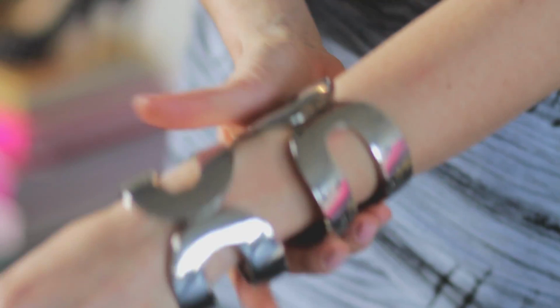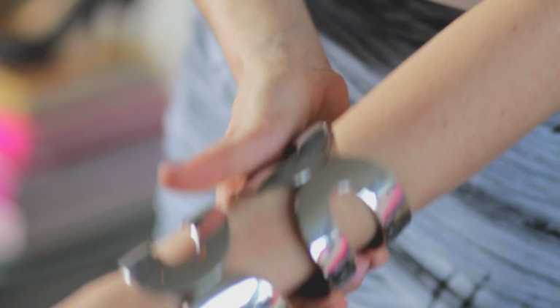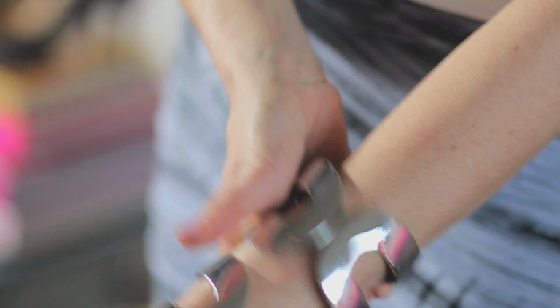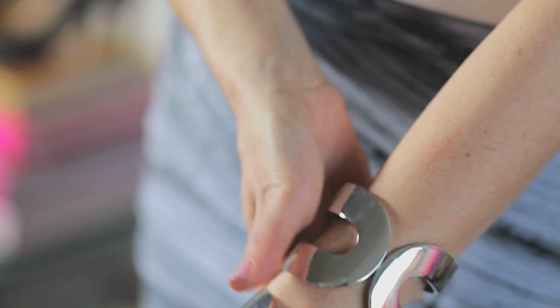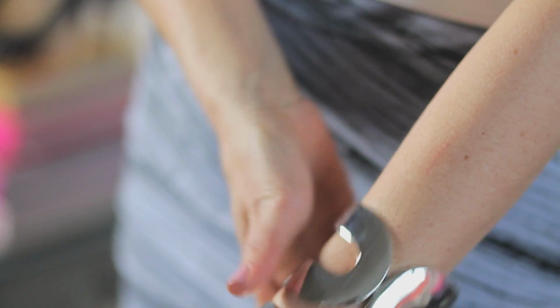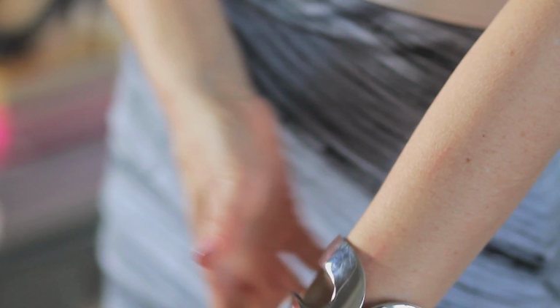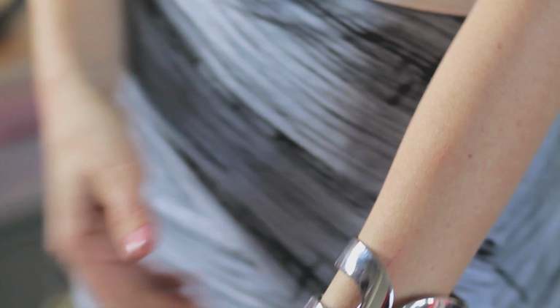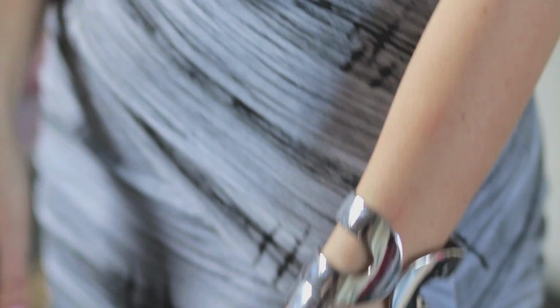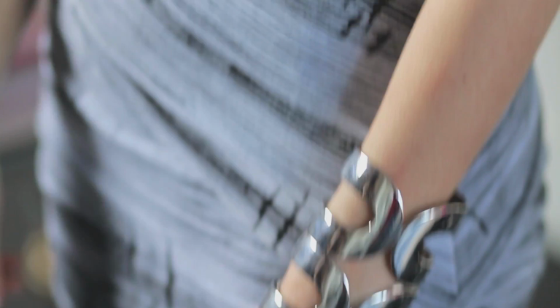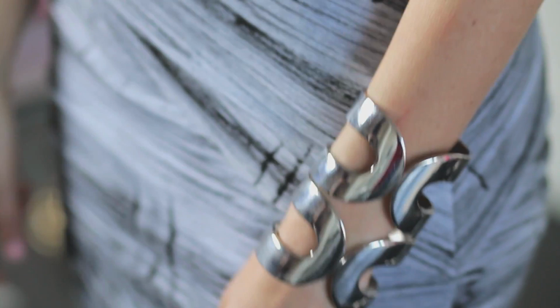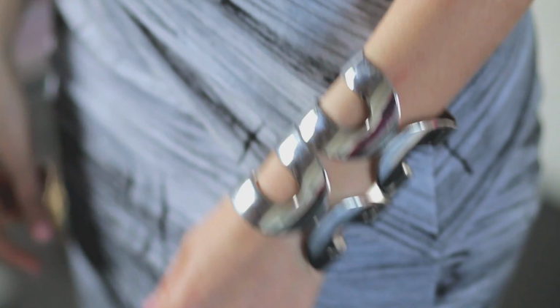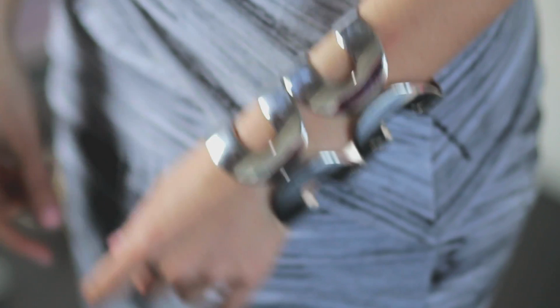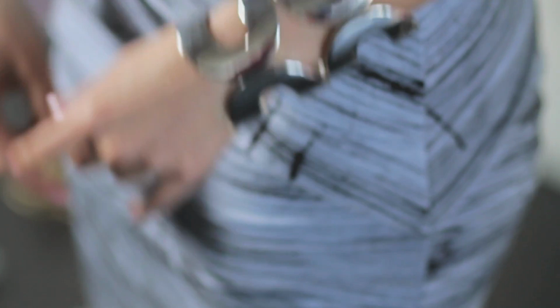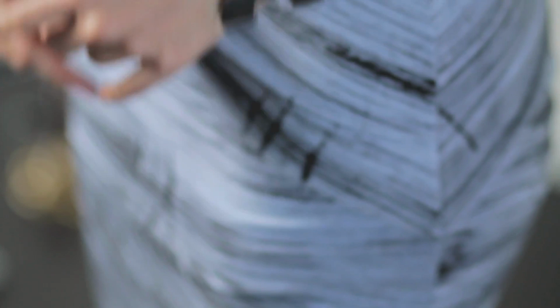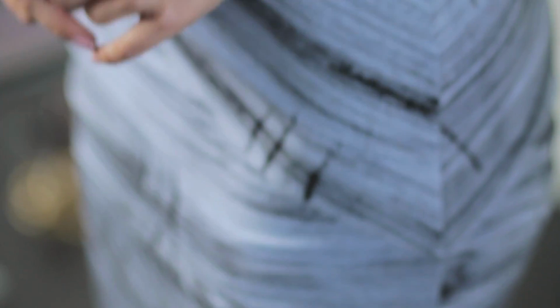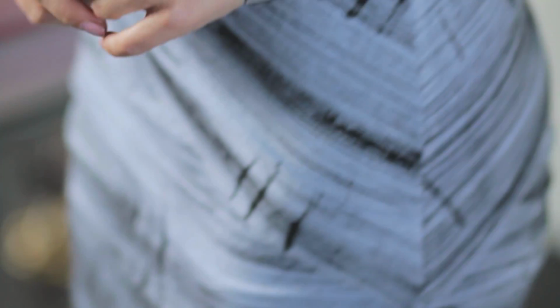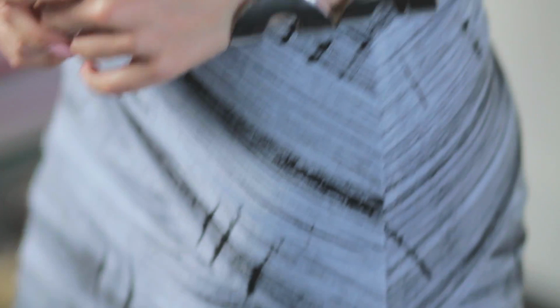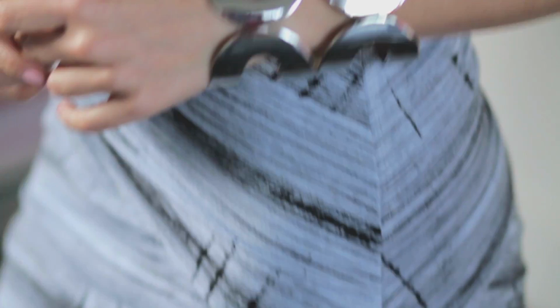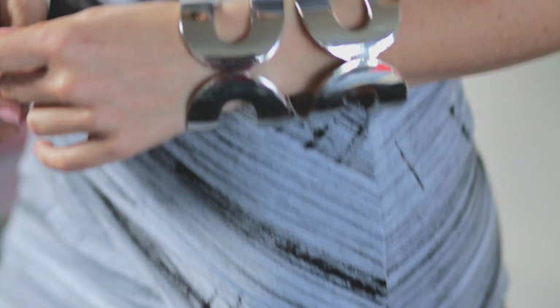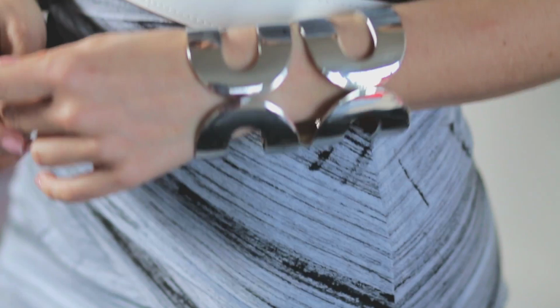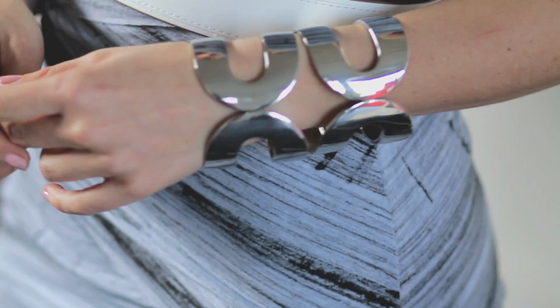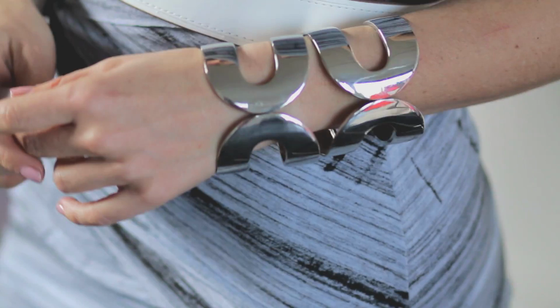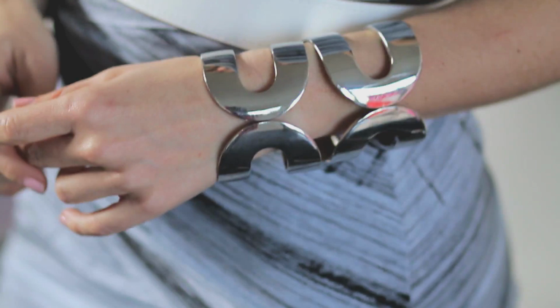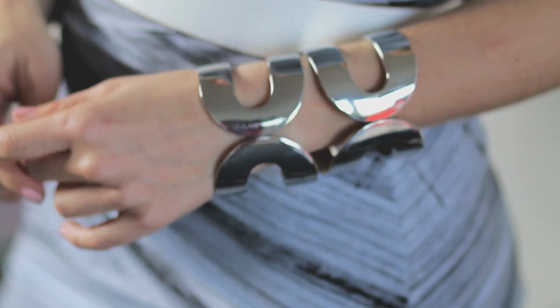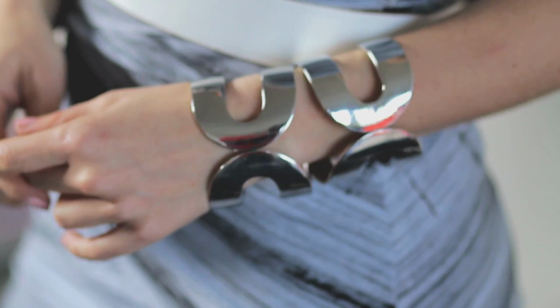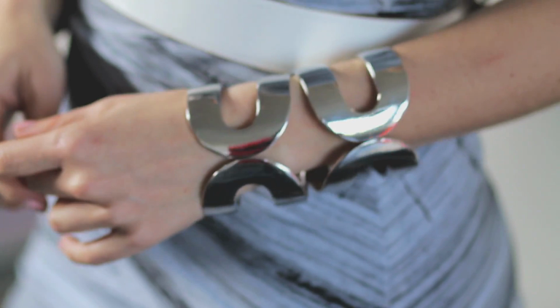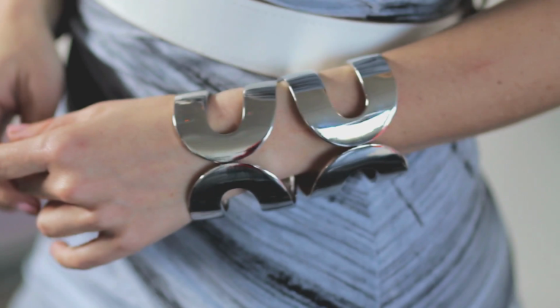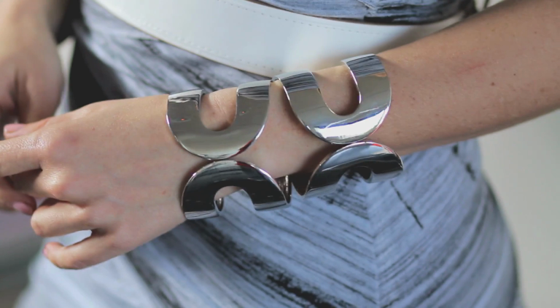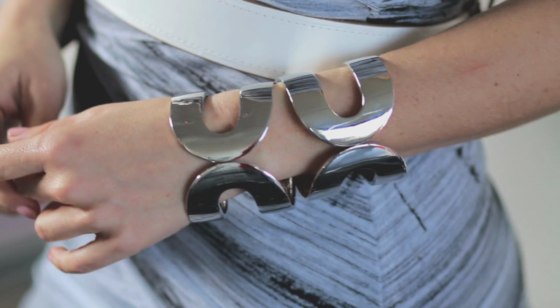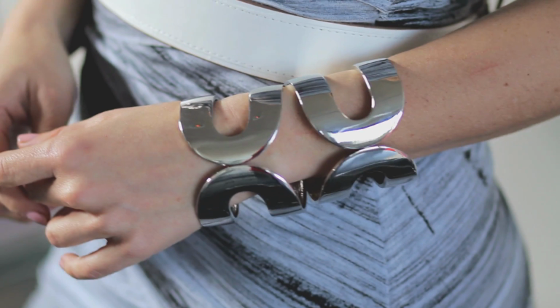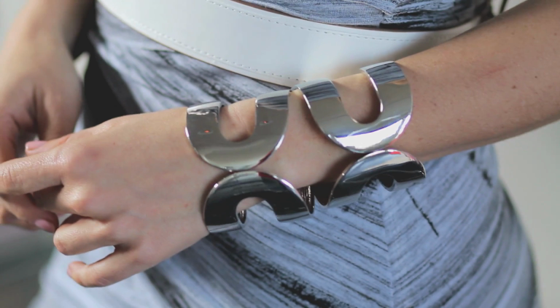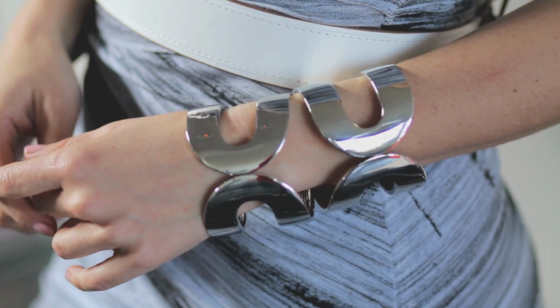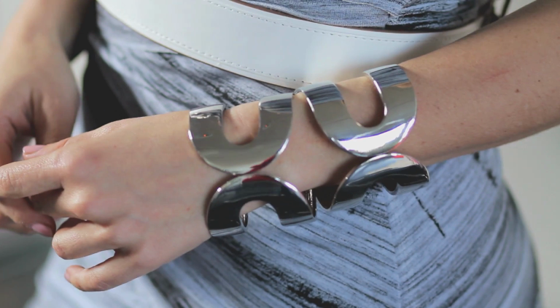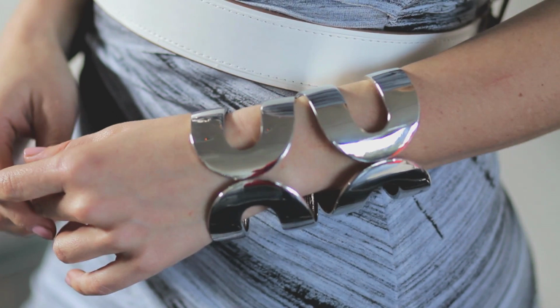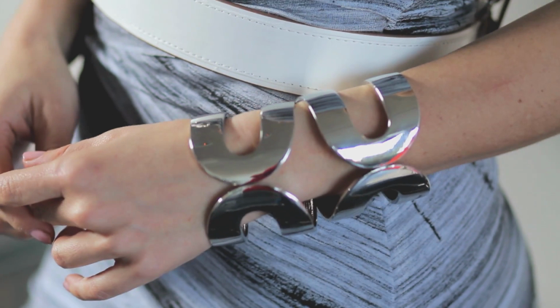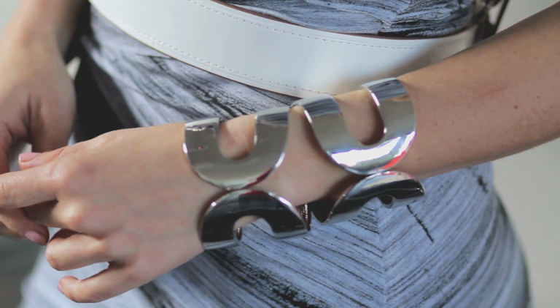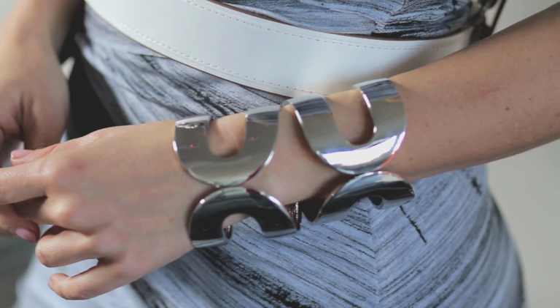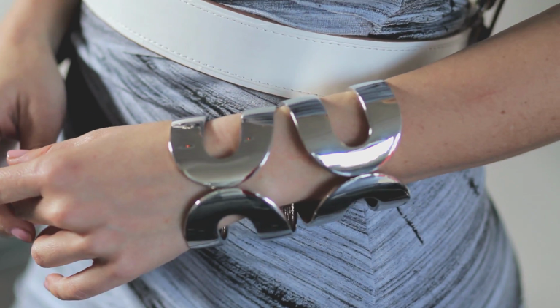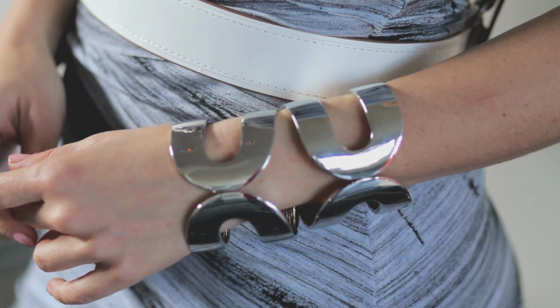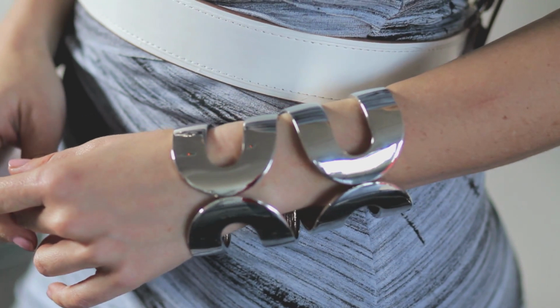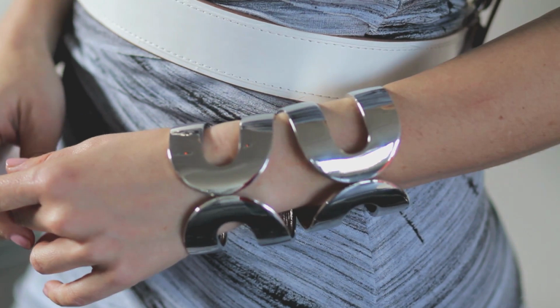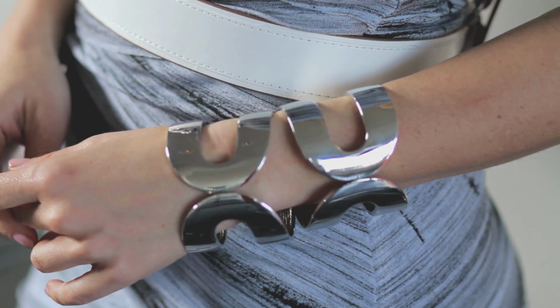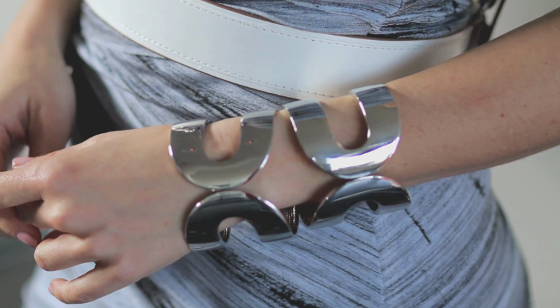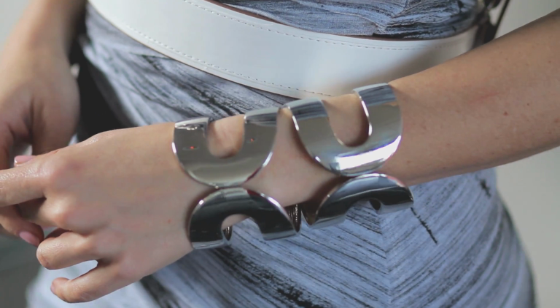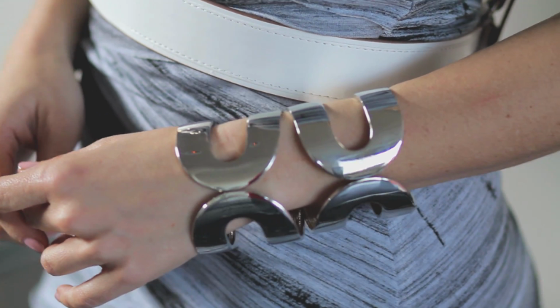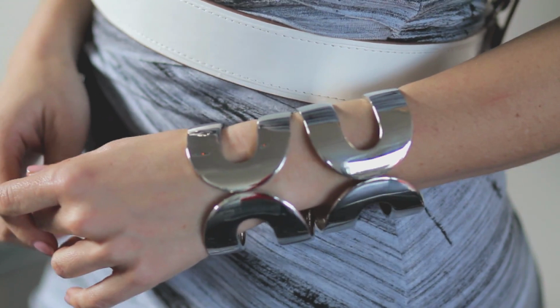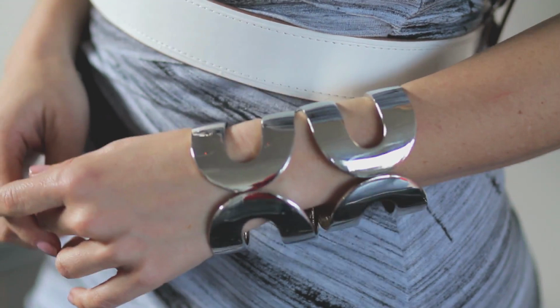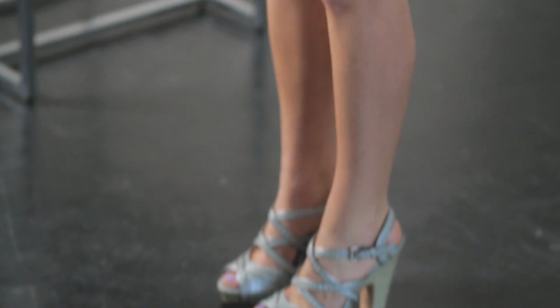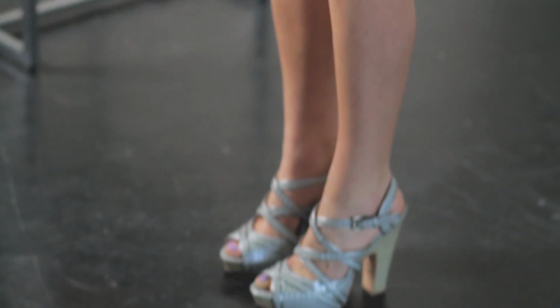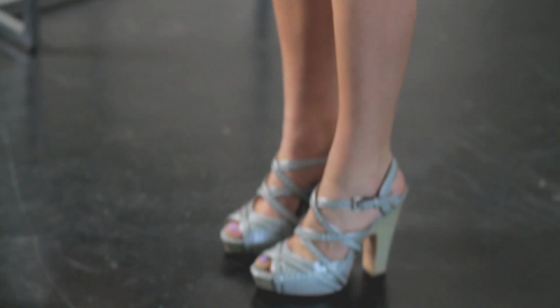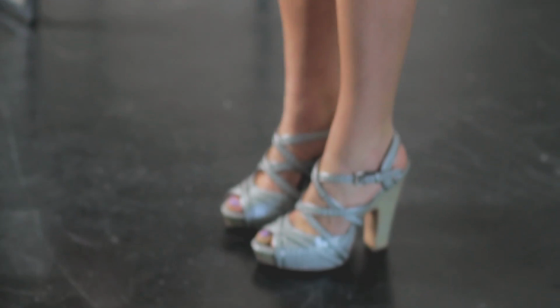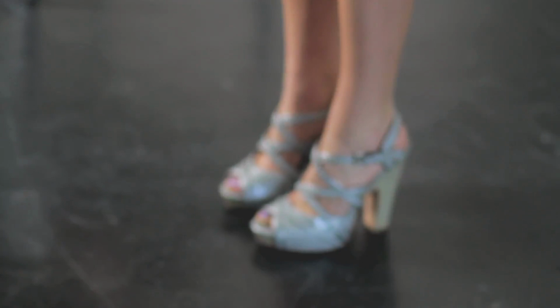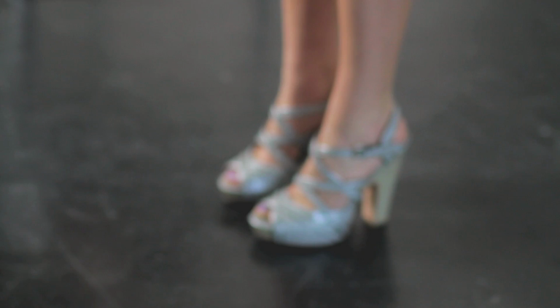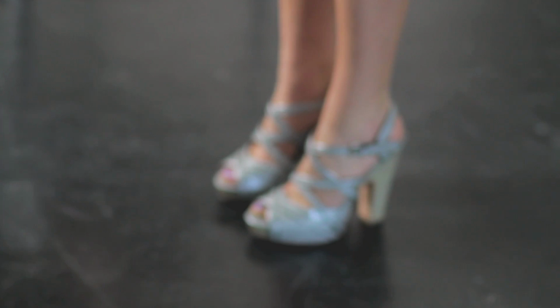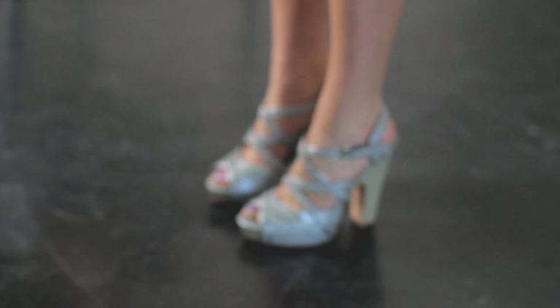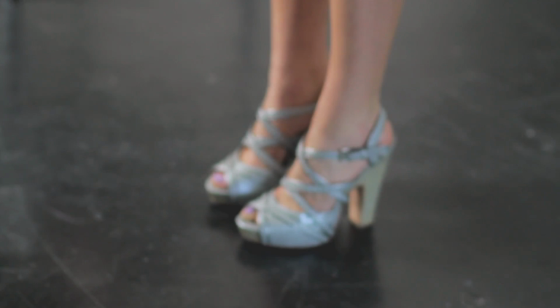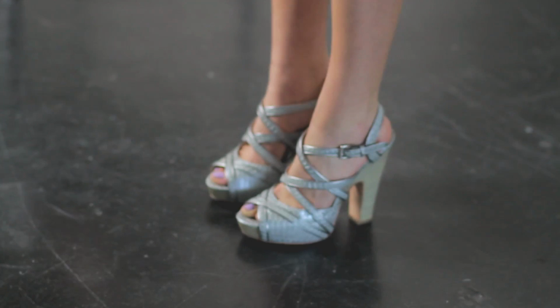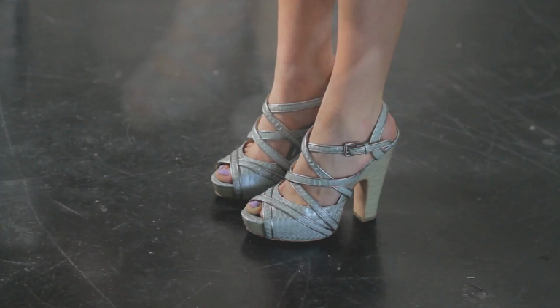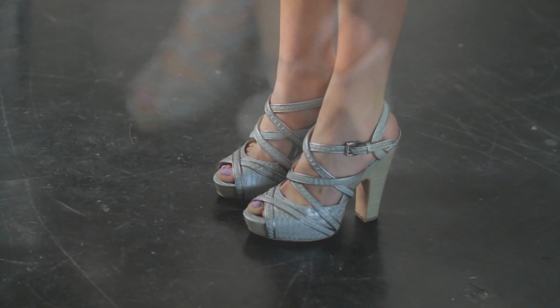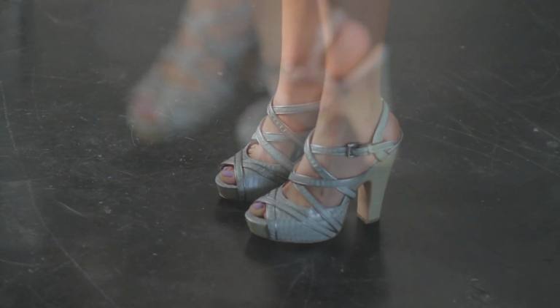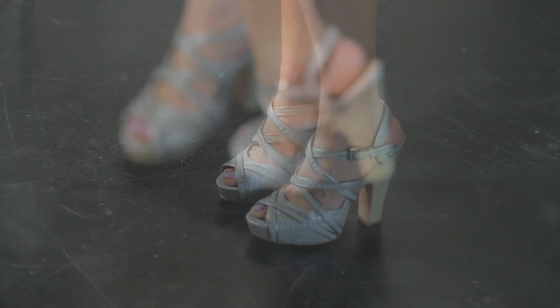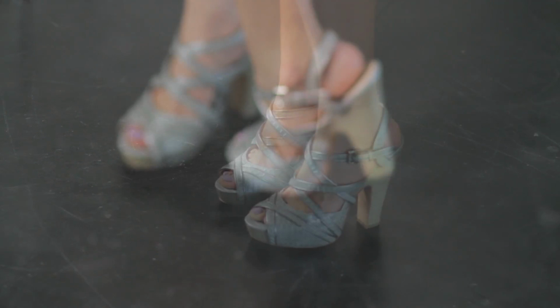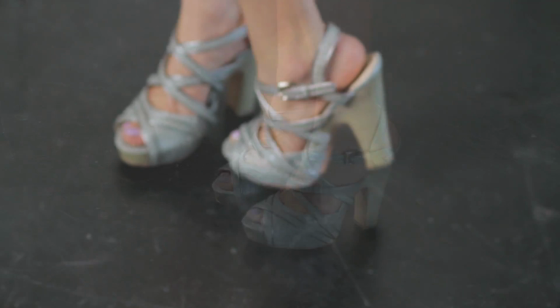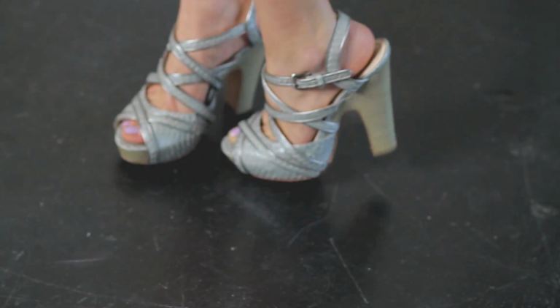Playing with that hard-soft theme, I did these double cuffs on my wrist and then I went with a chunkier shoe on the bottom.